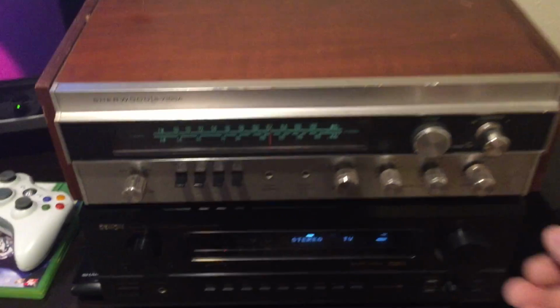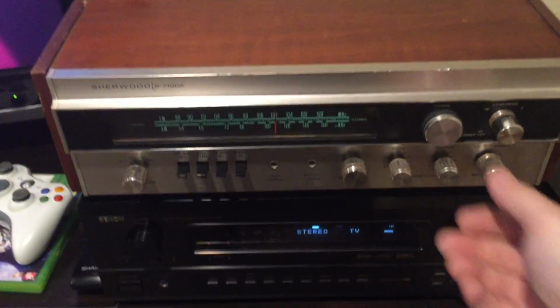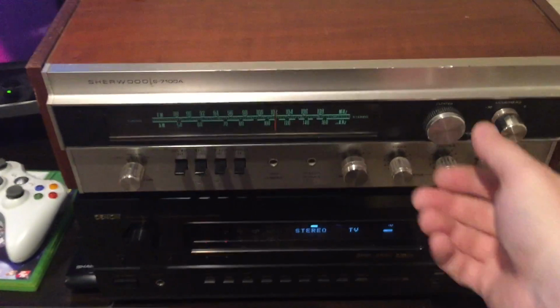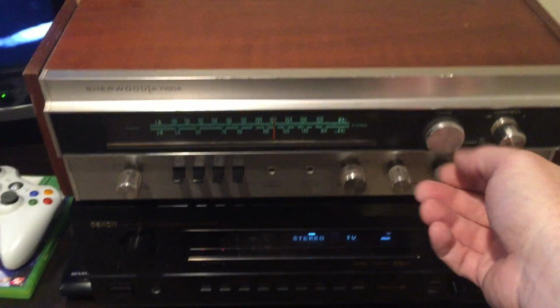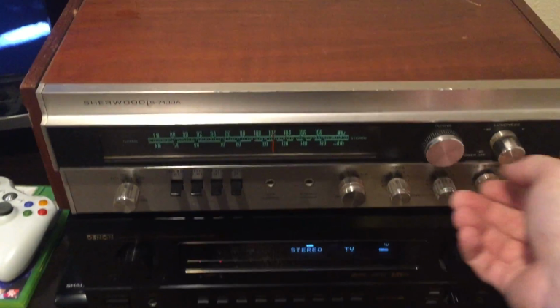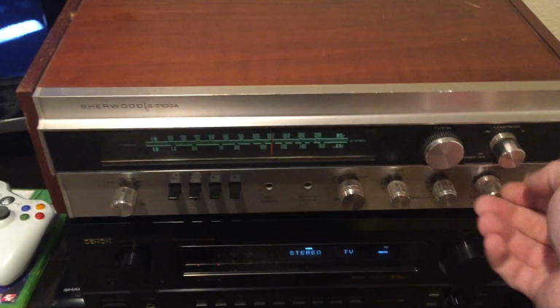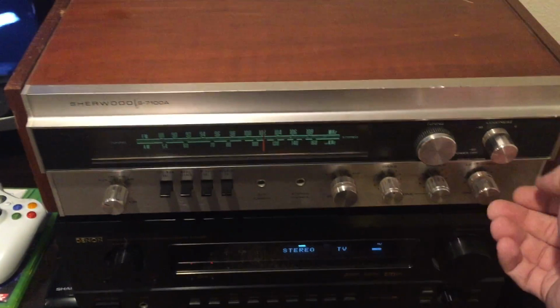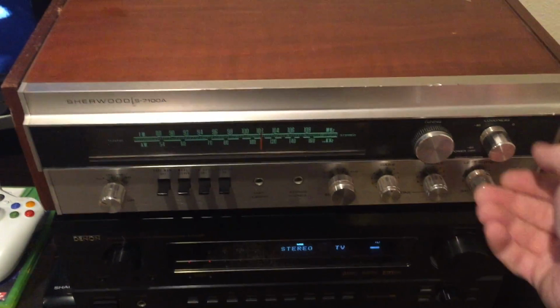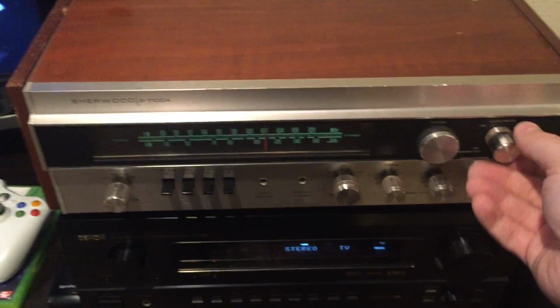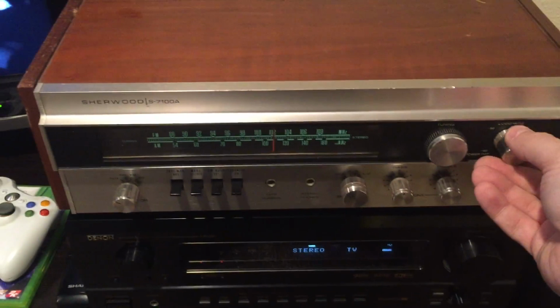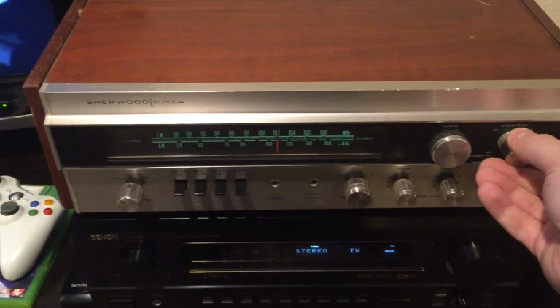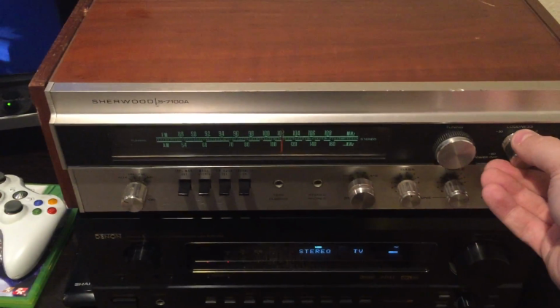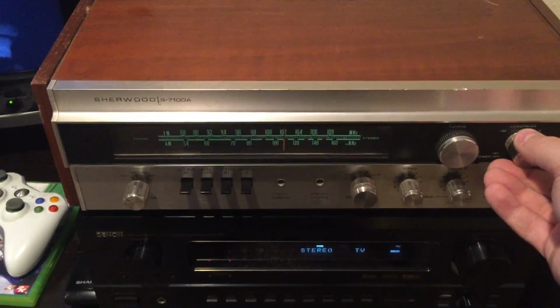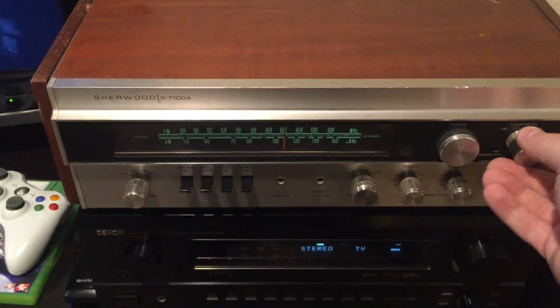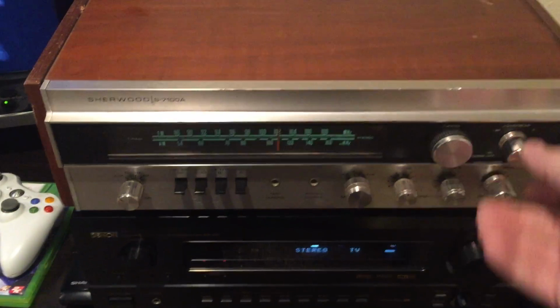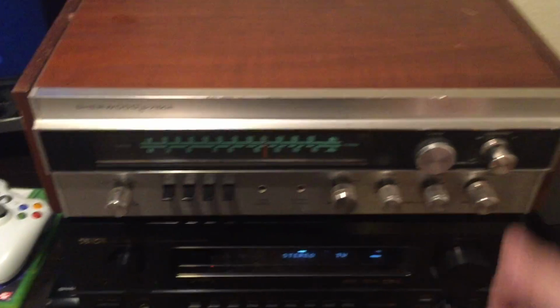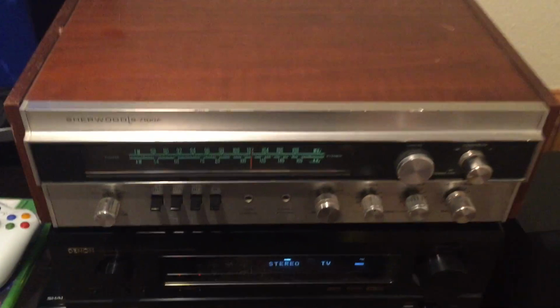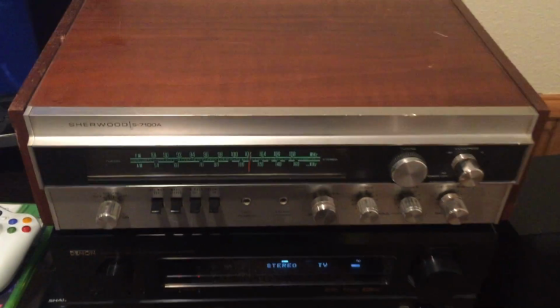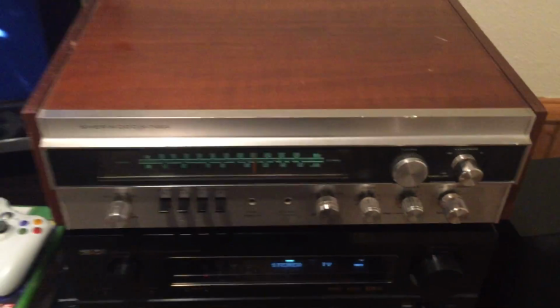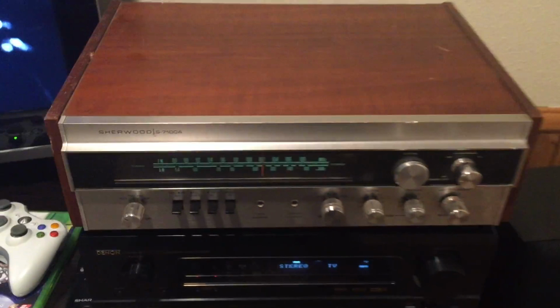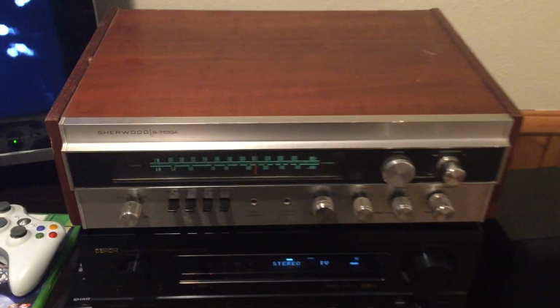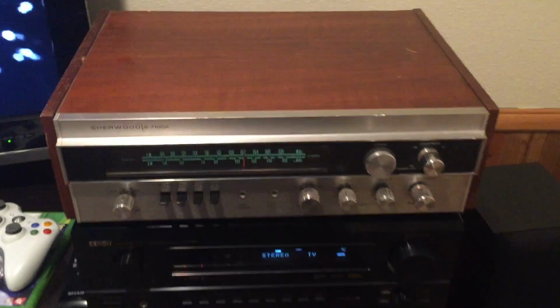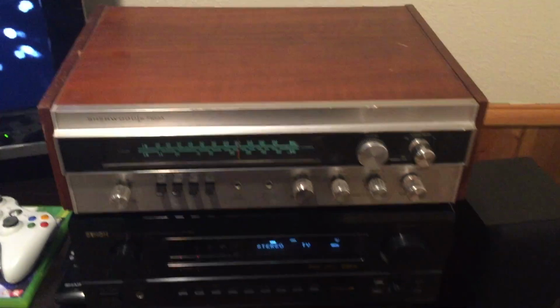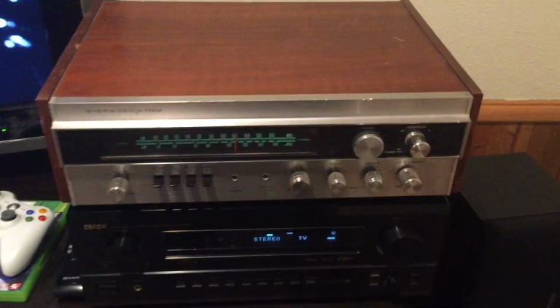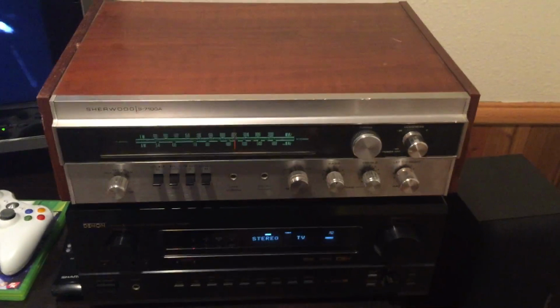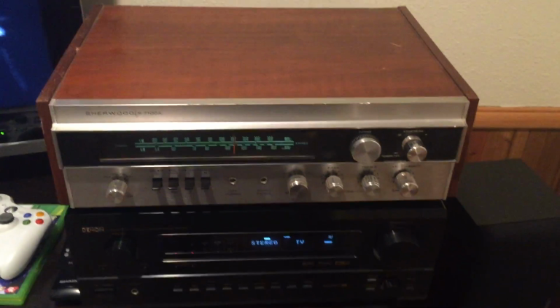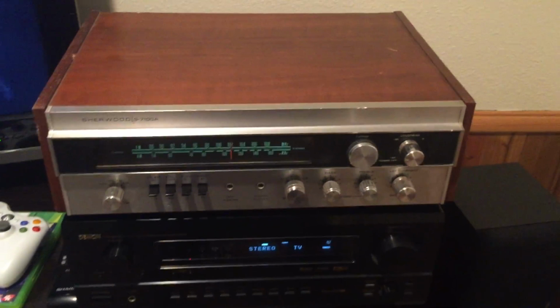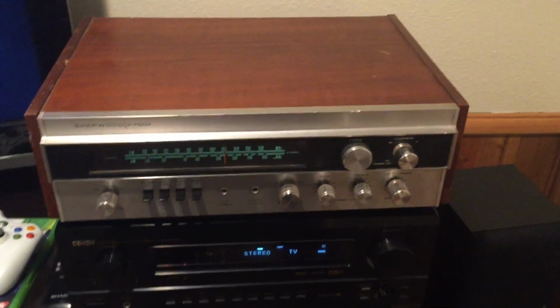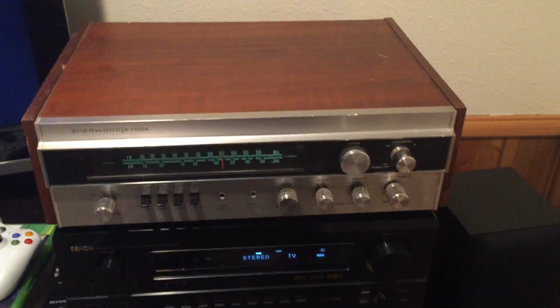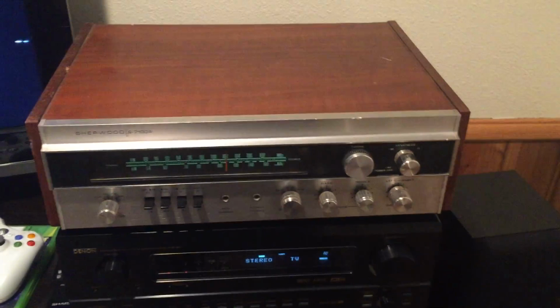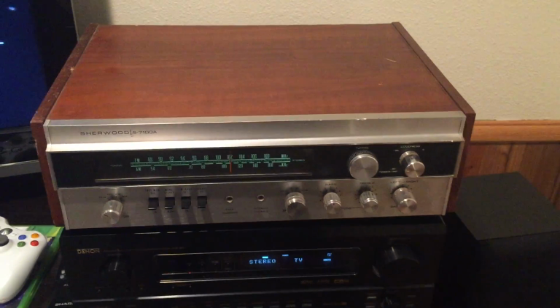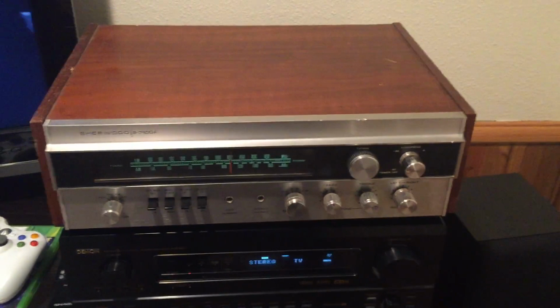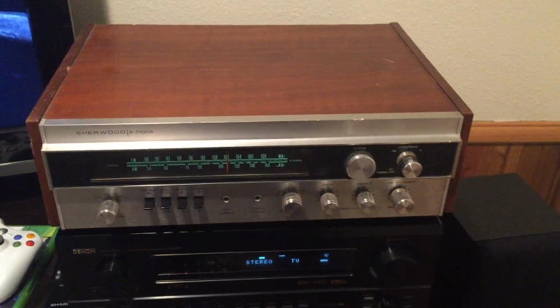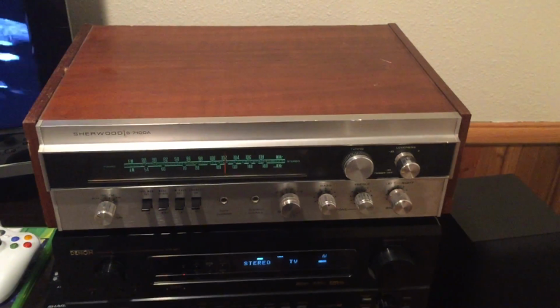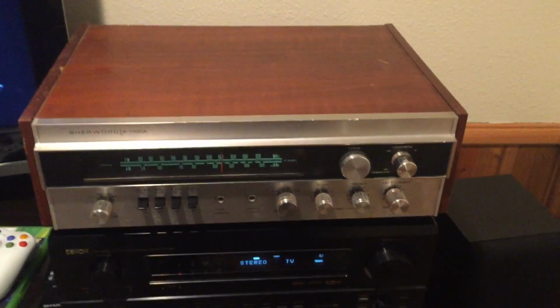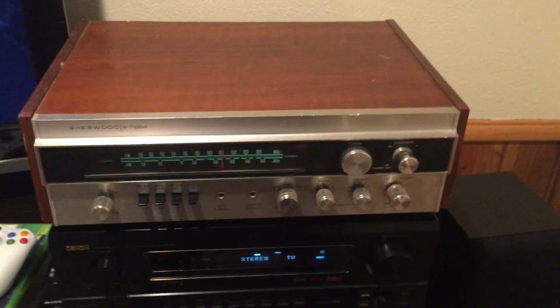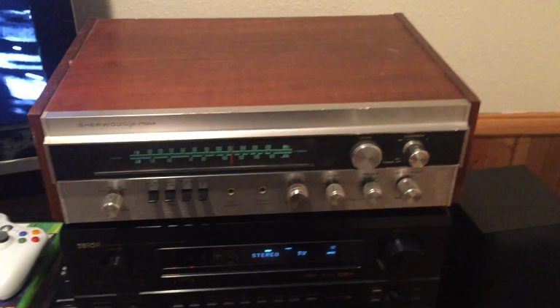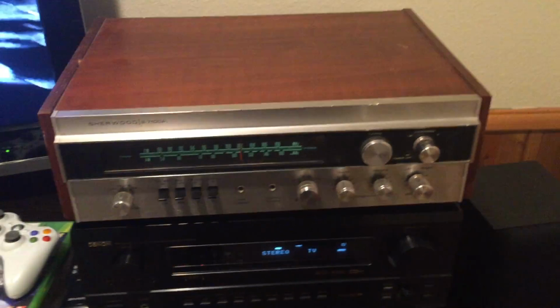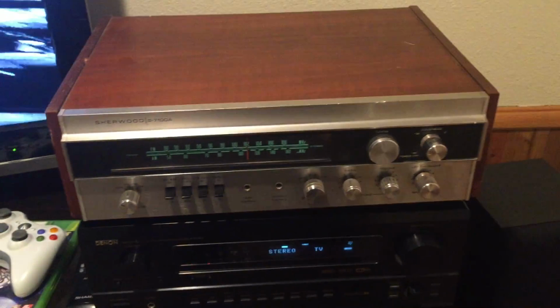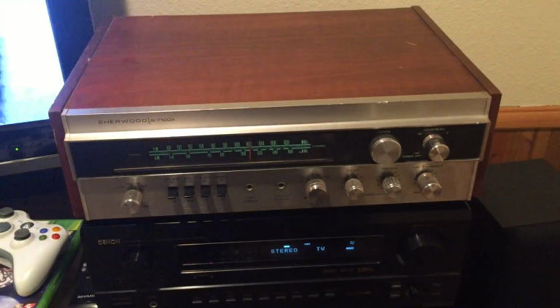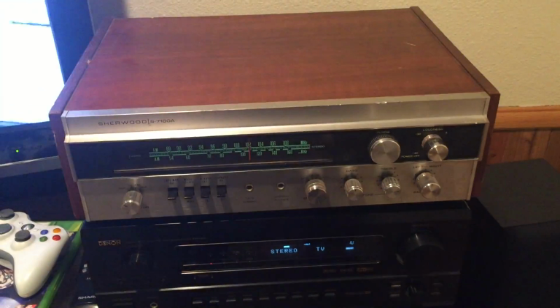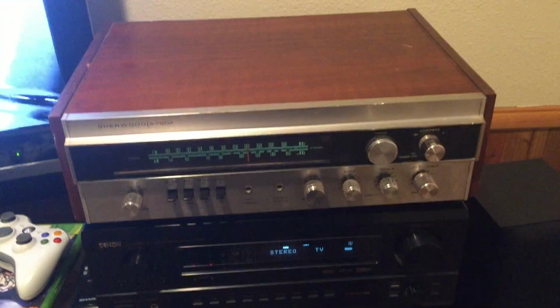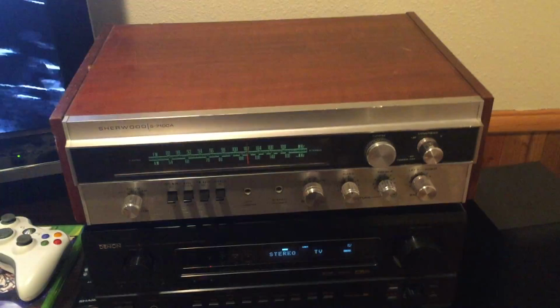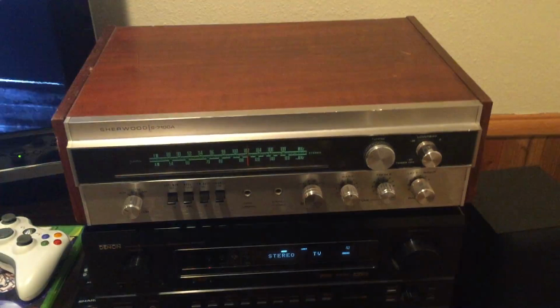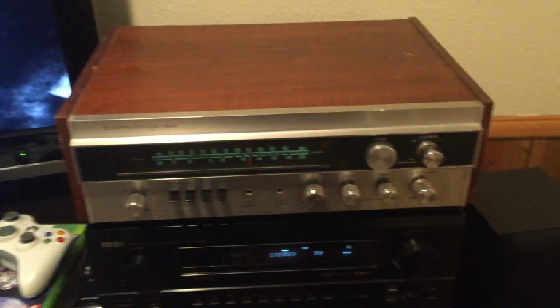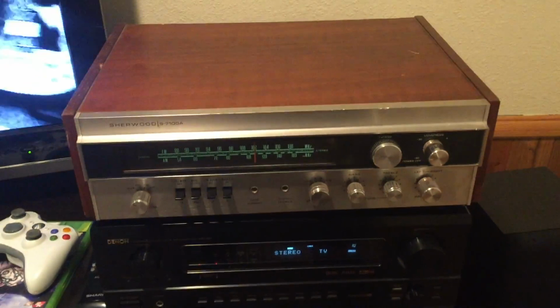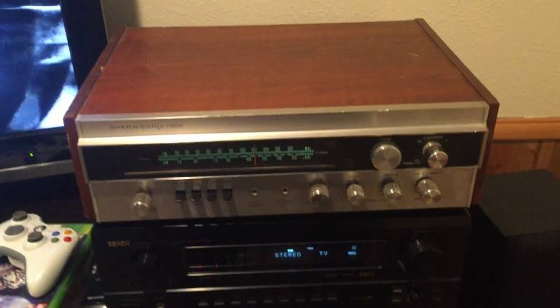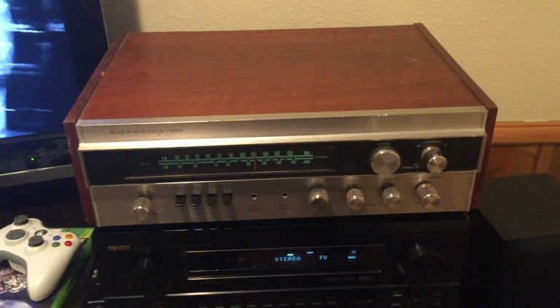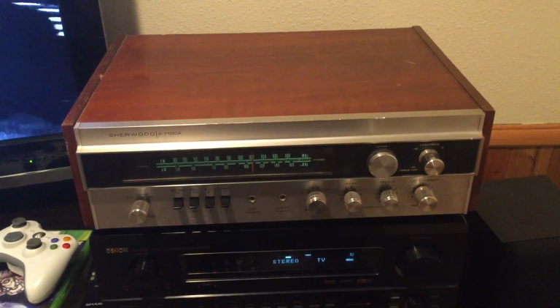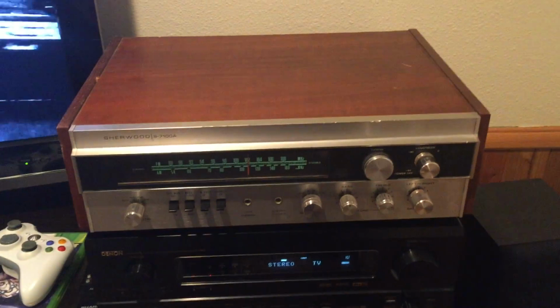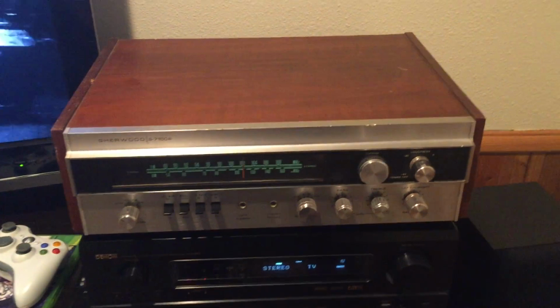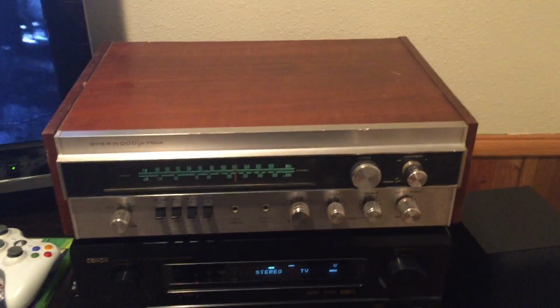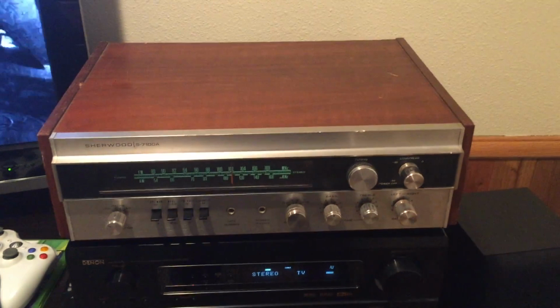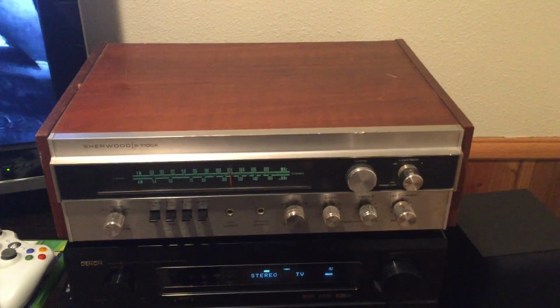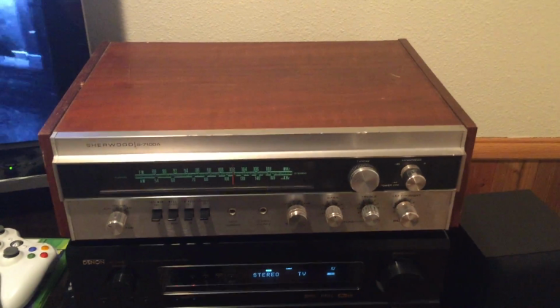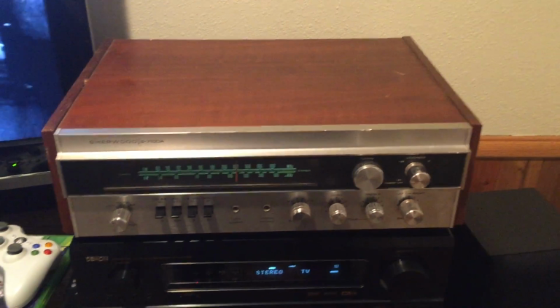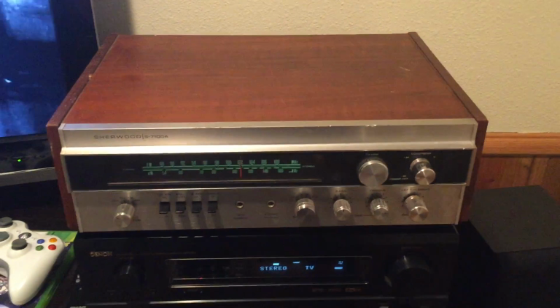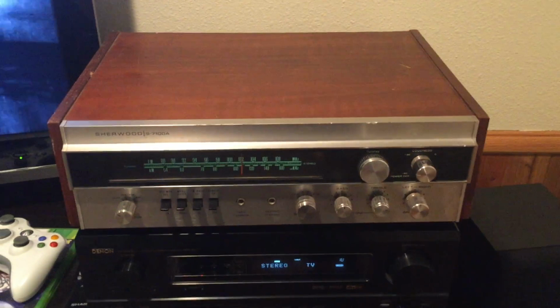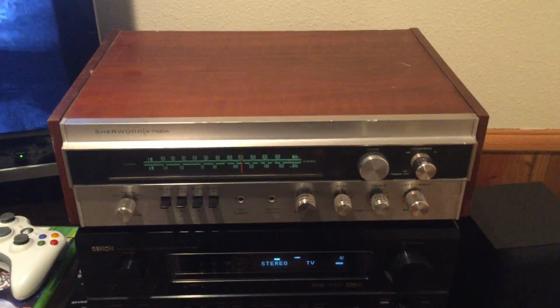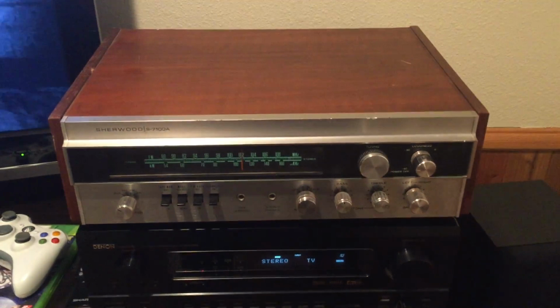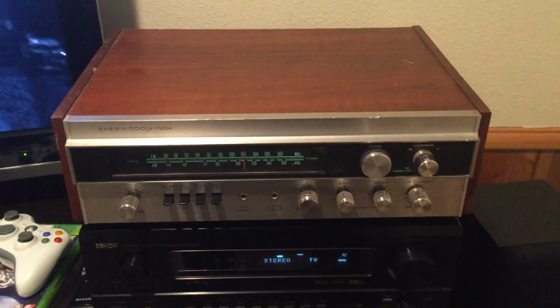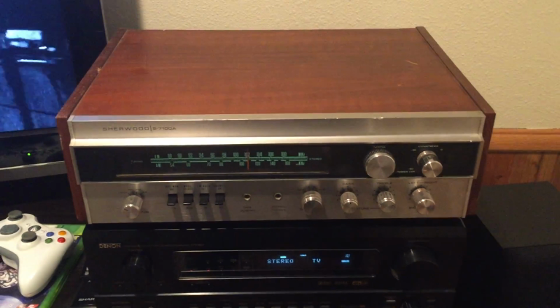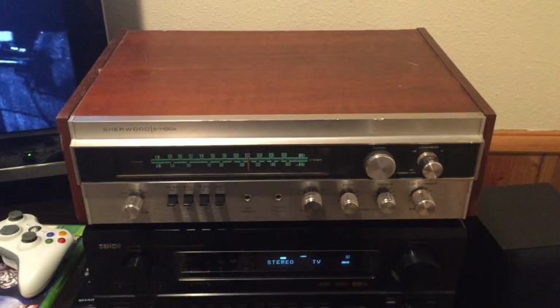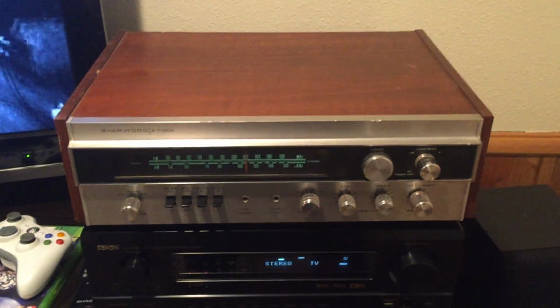Hey guys, Chad here from the Chandy Trading Company. Thank you for checking out the auction for this Sherwood S7100A receiver.